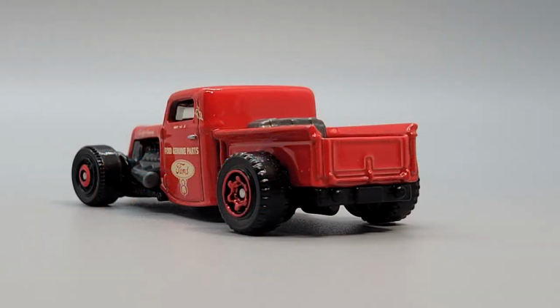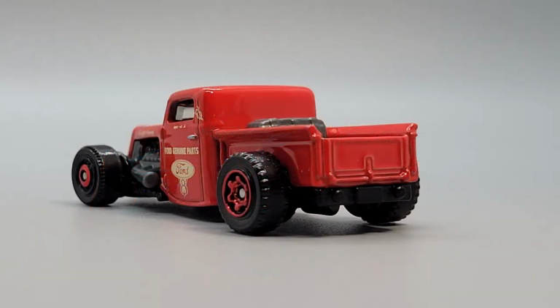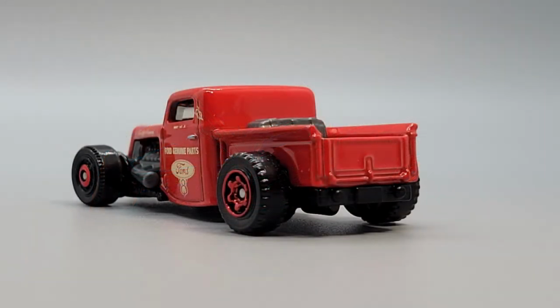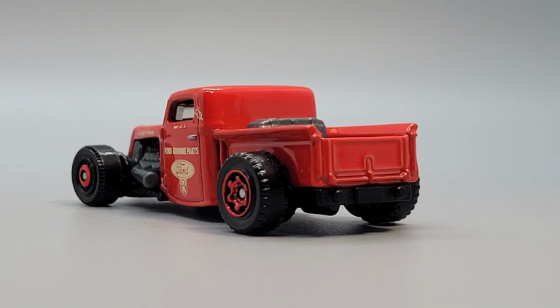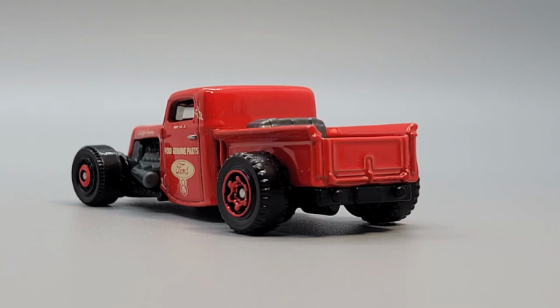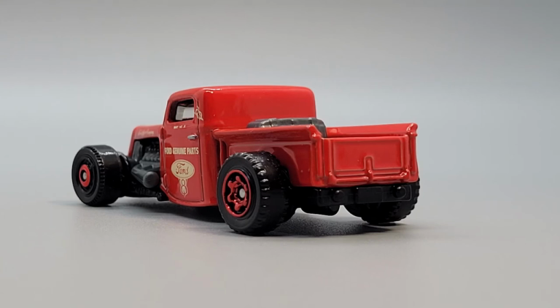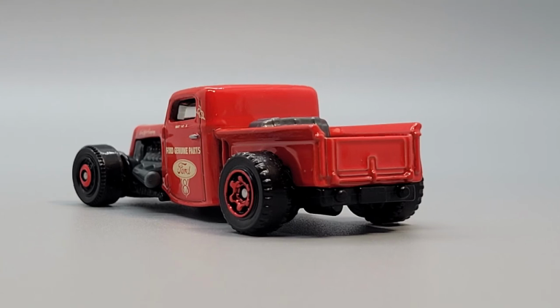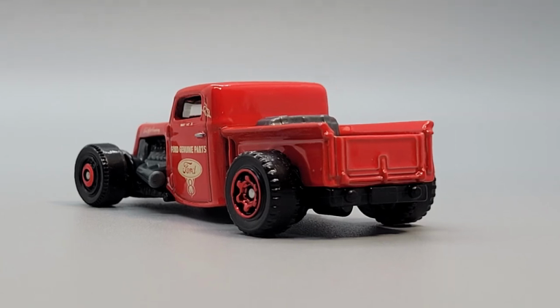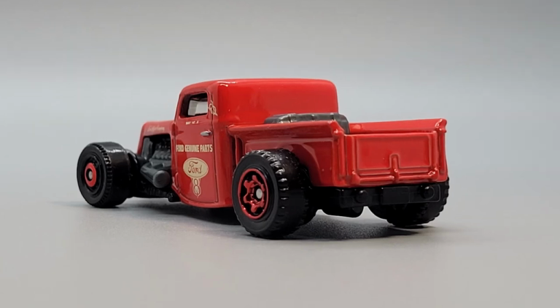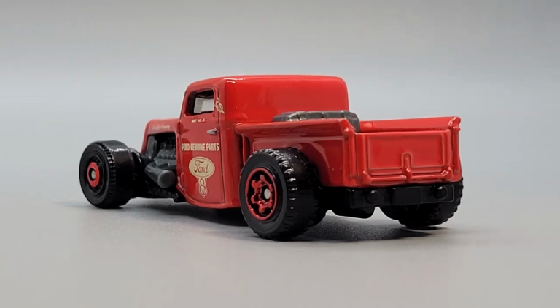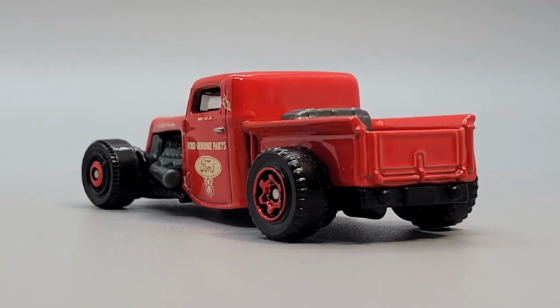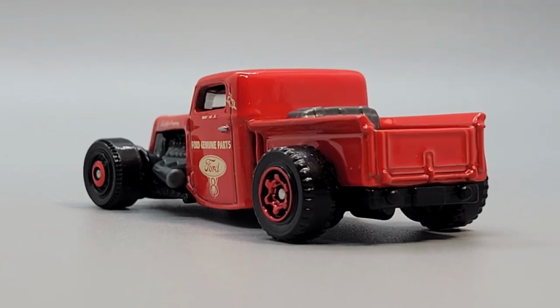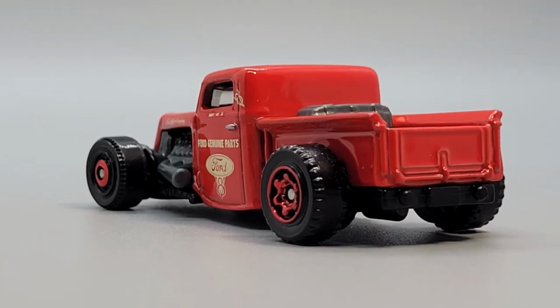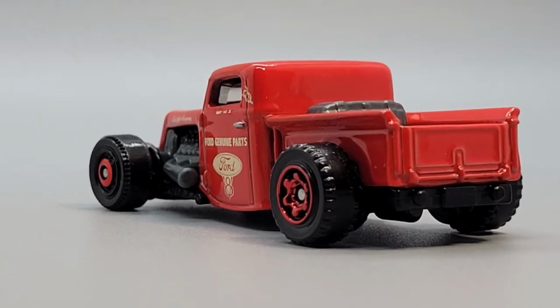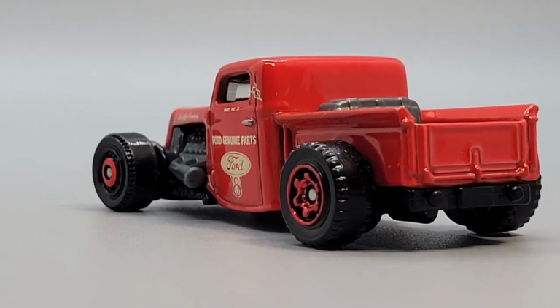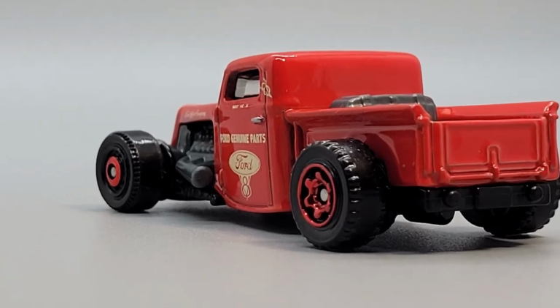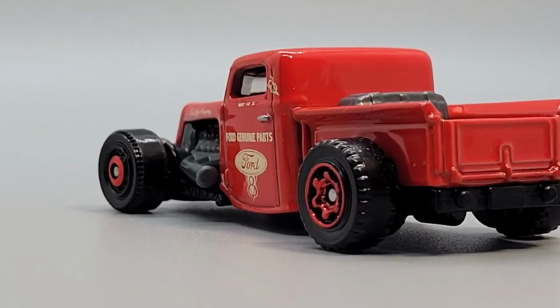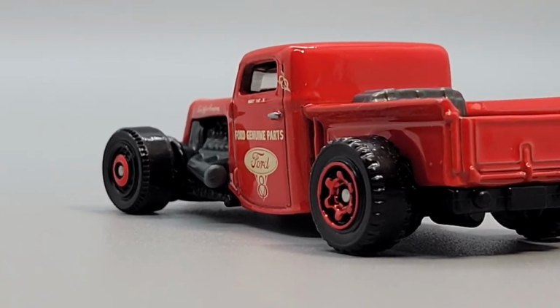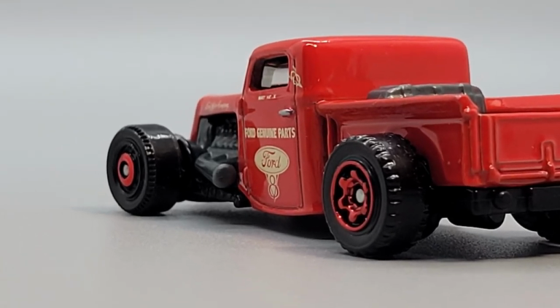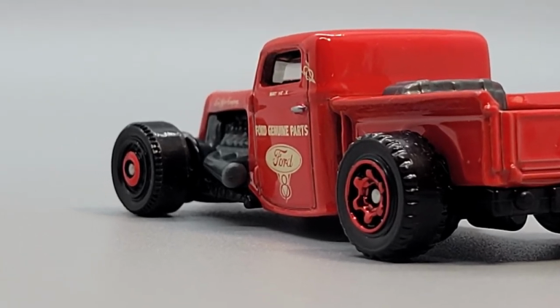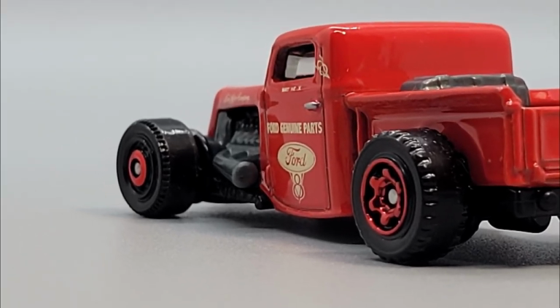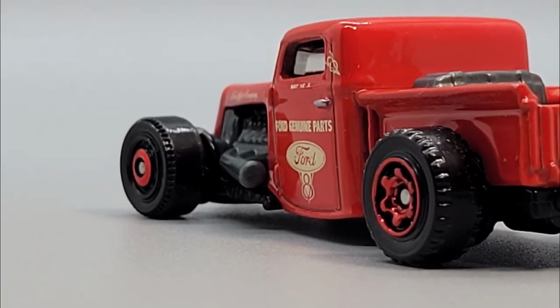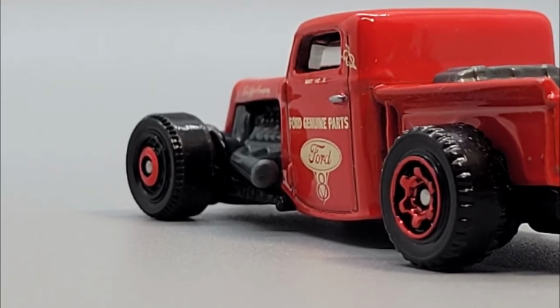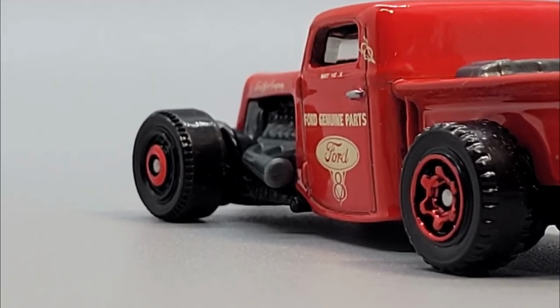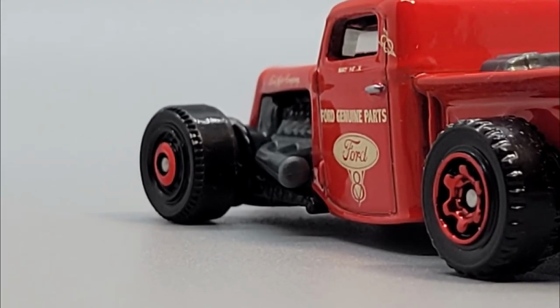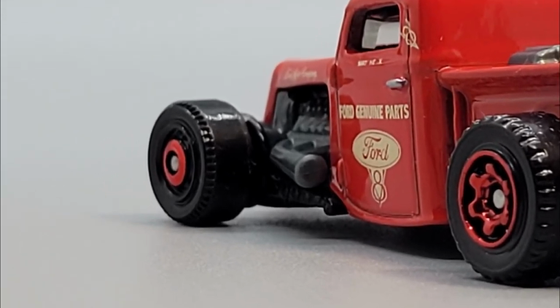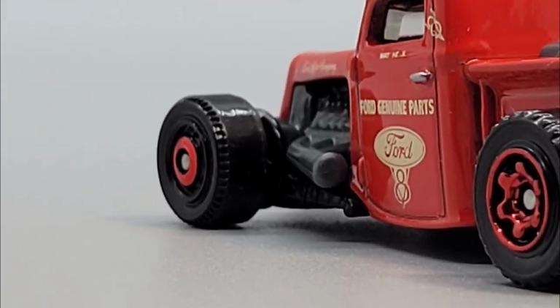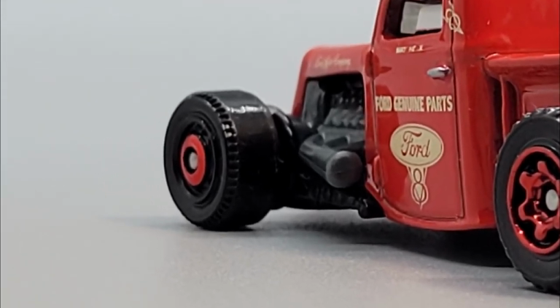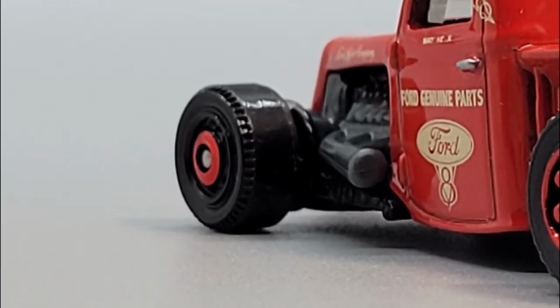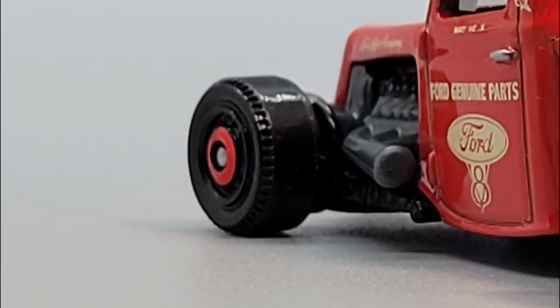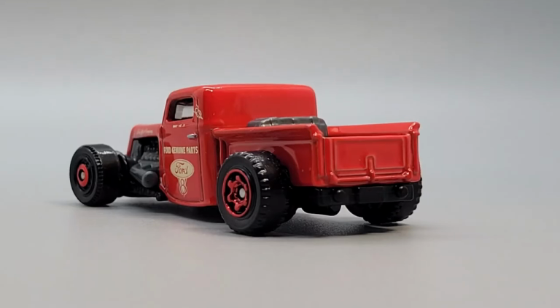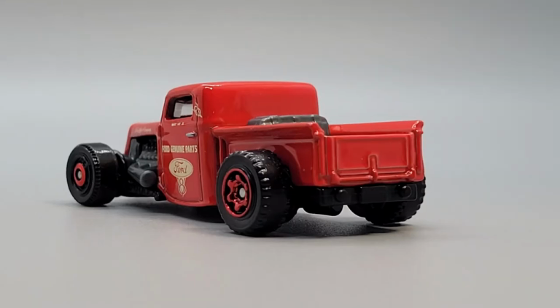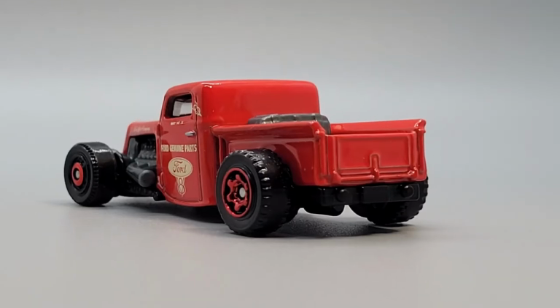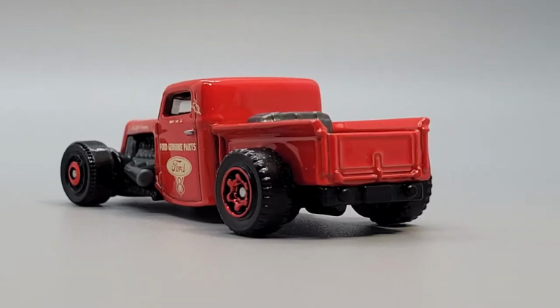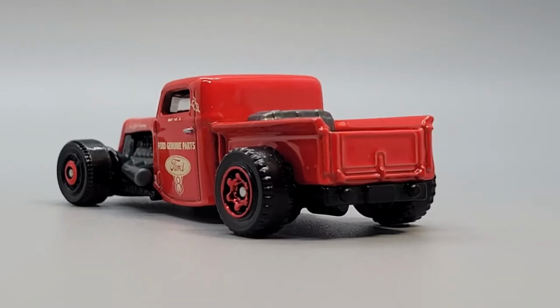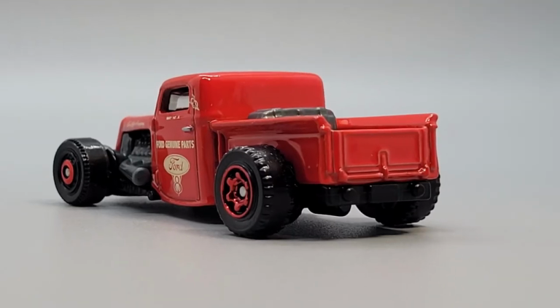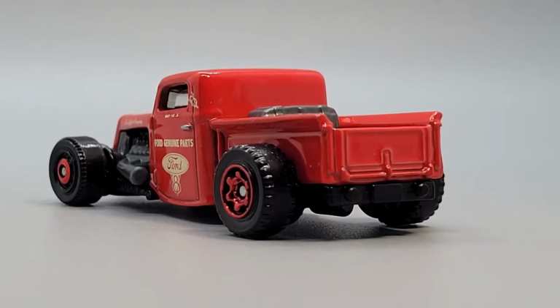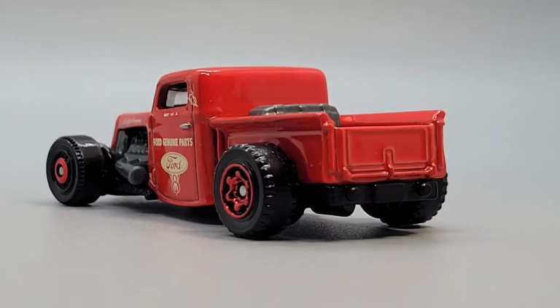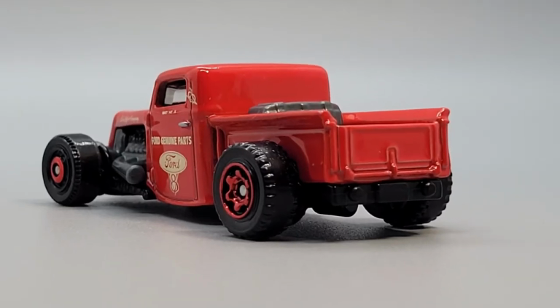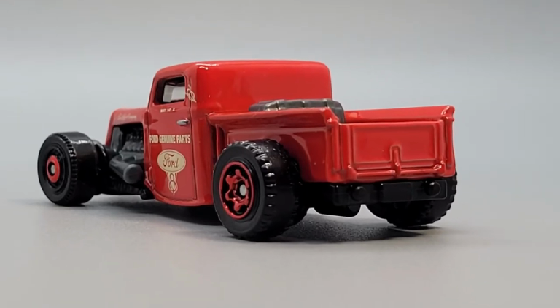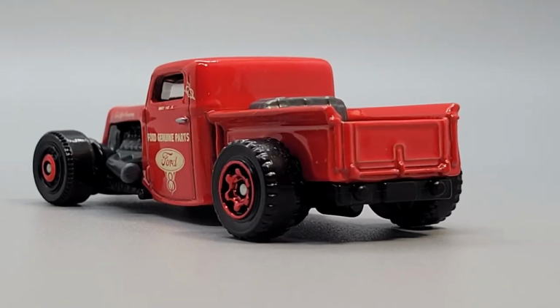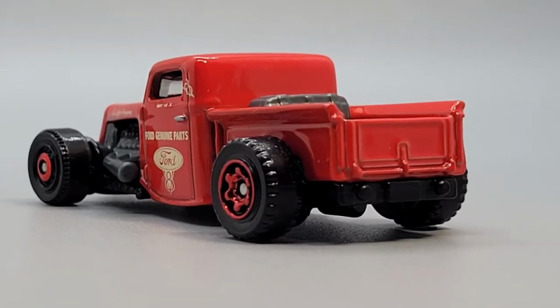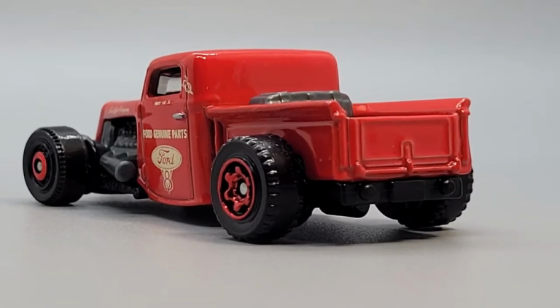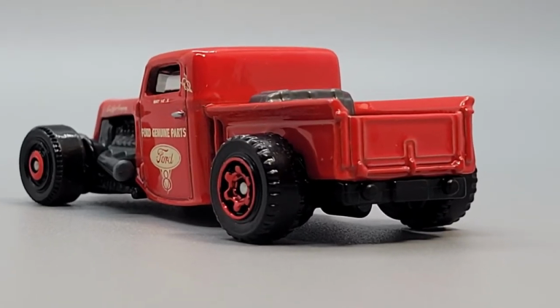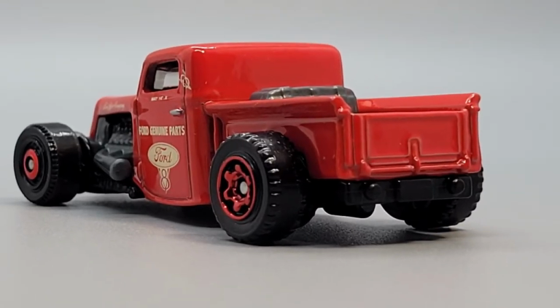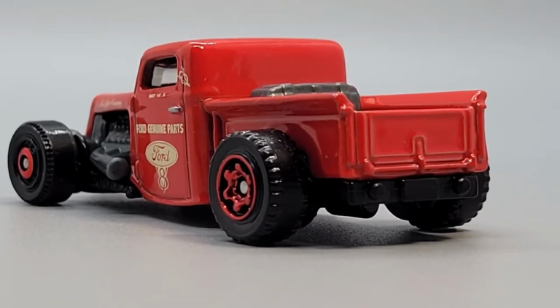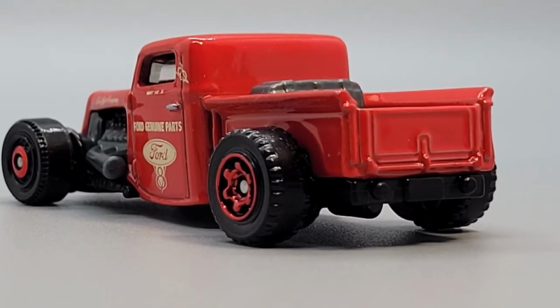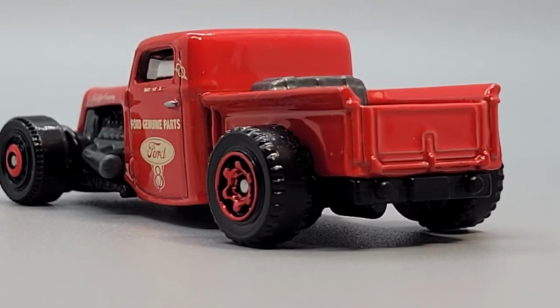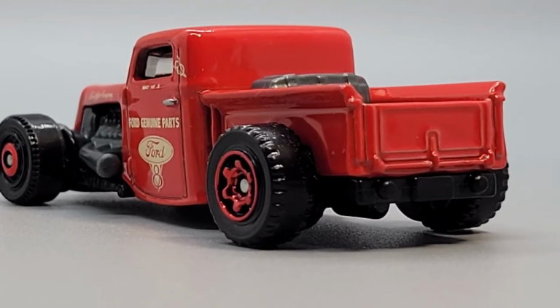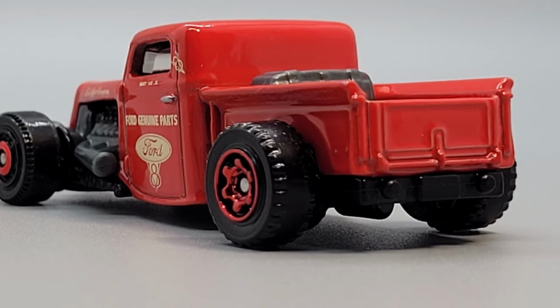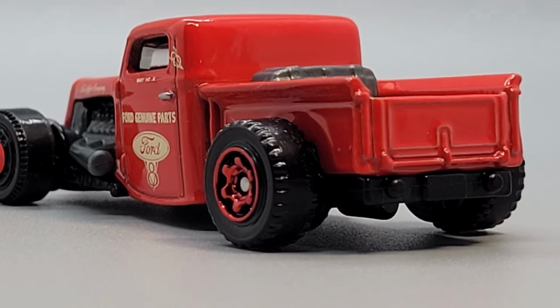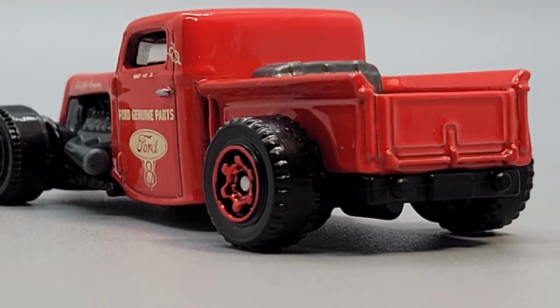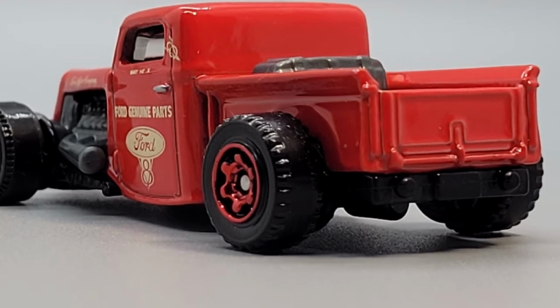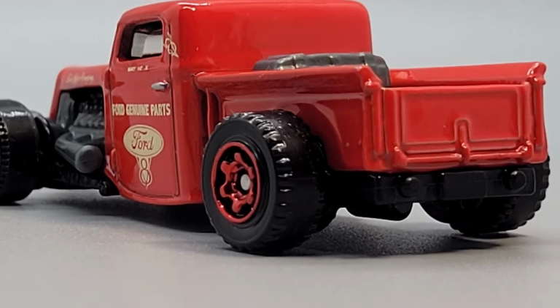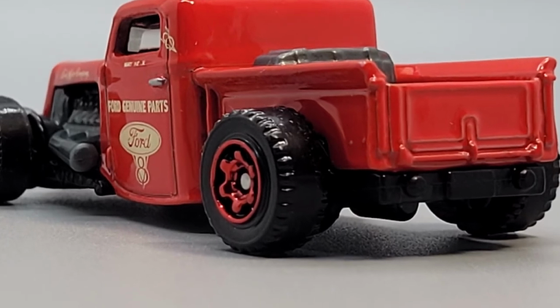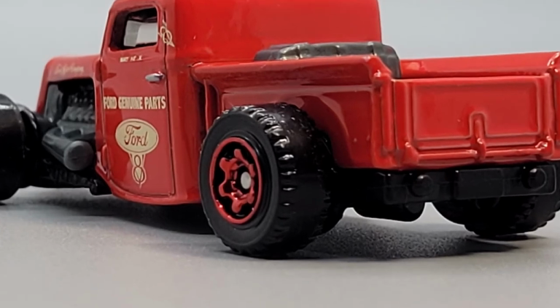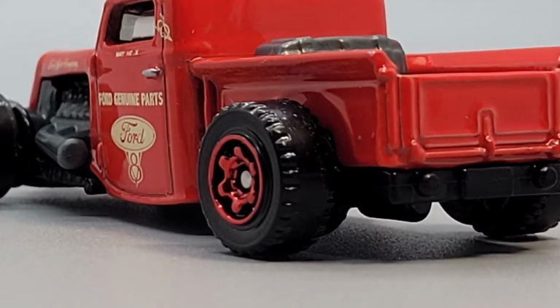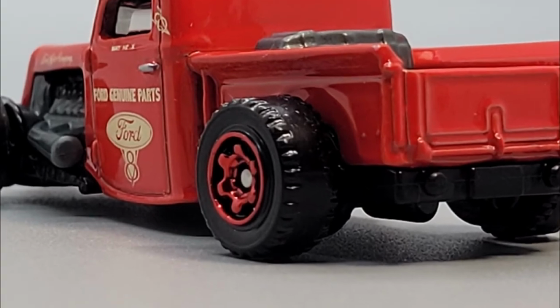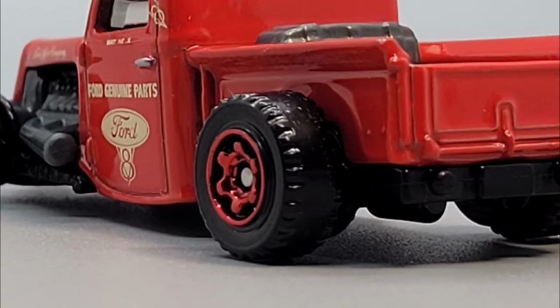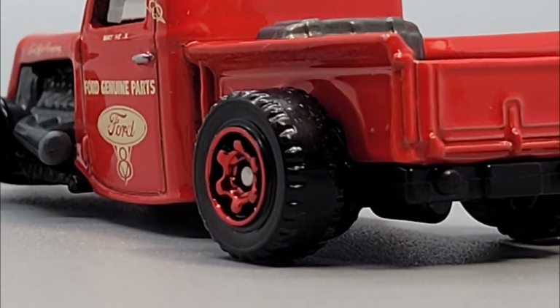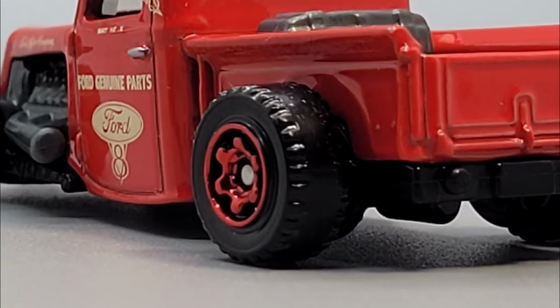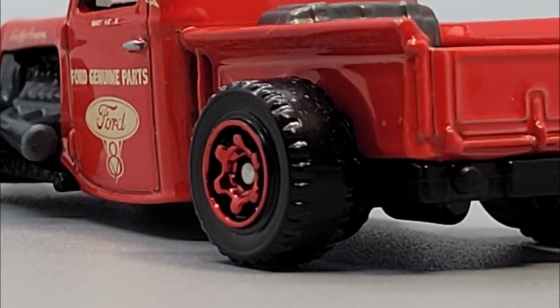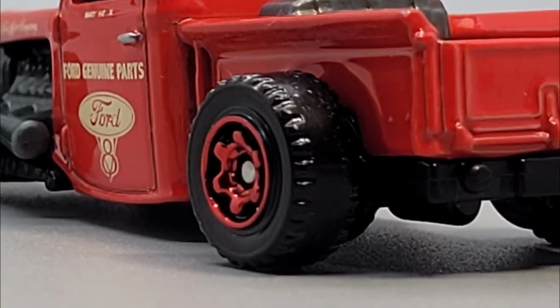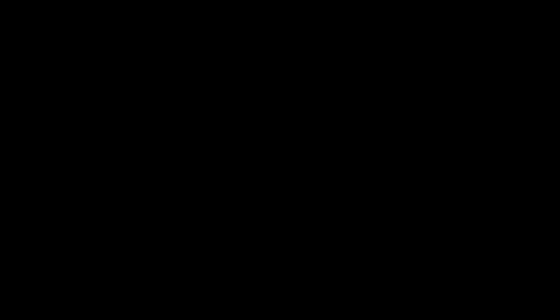Up front are black rim red chrome disc wheels, and on the back it's got red chrome ringed gear wheels.